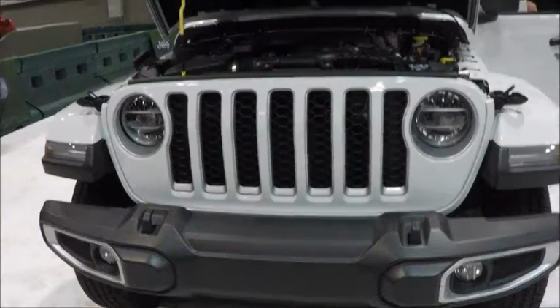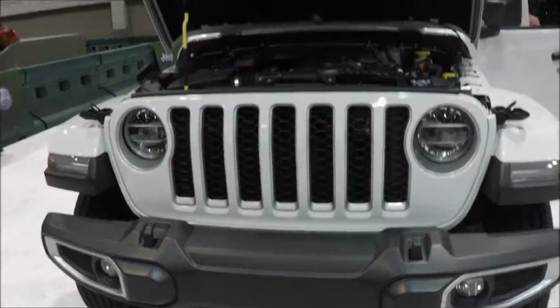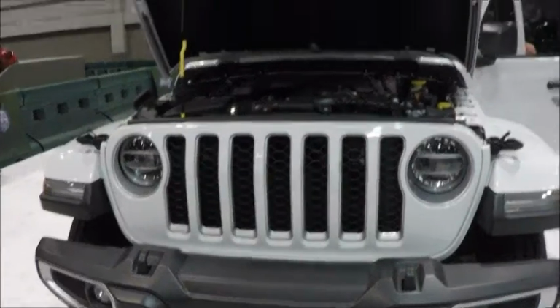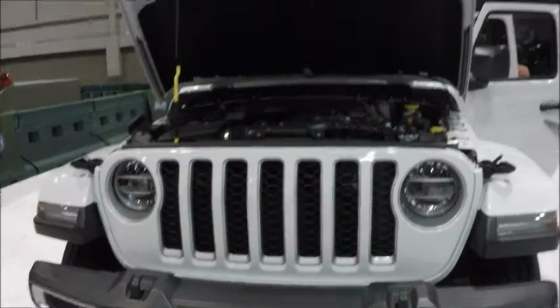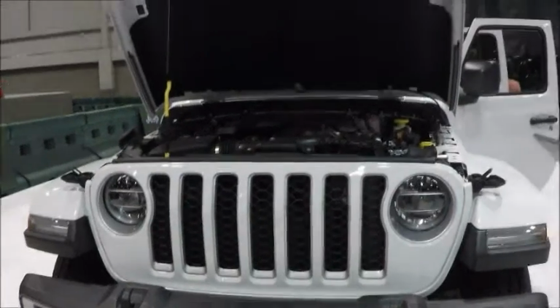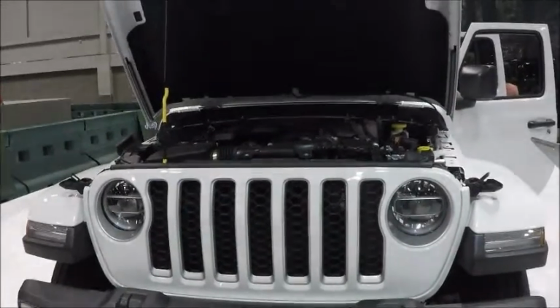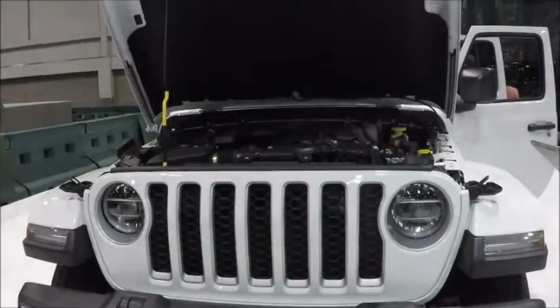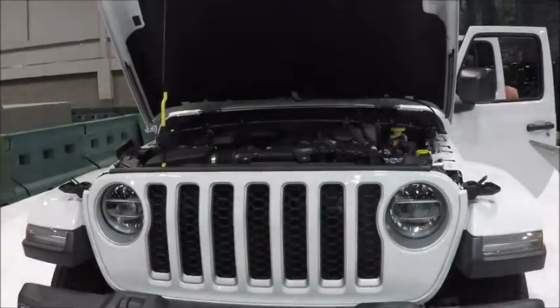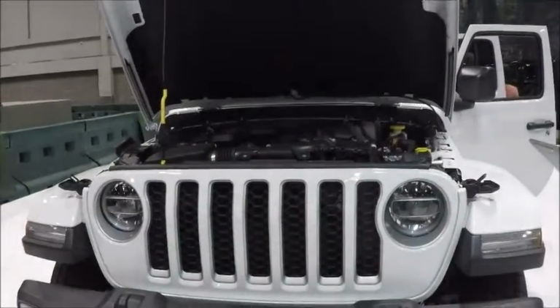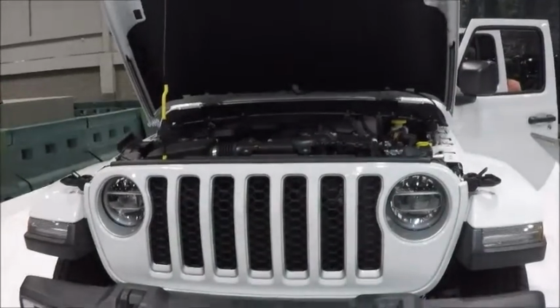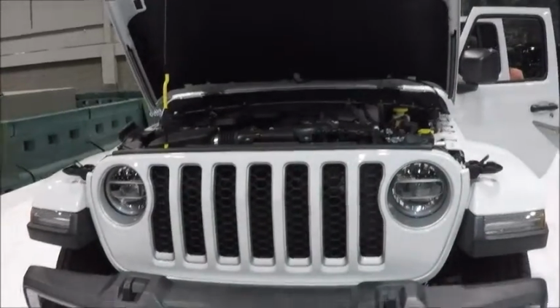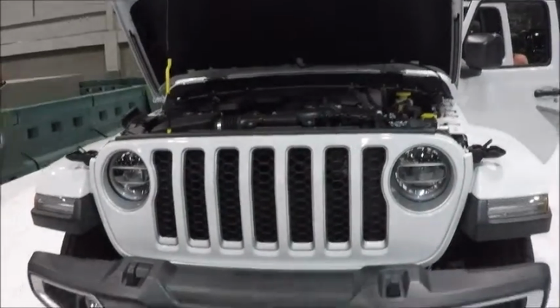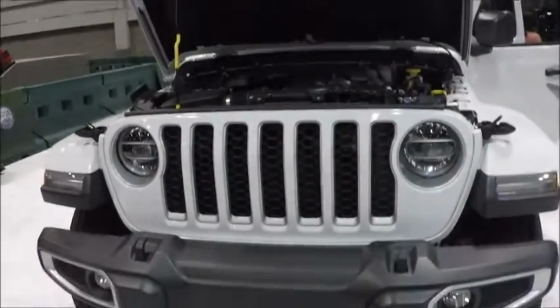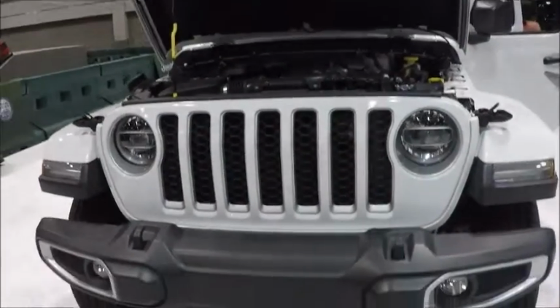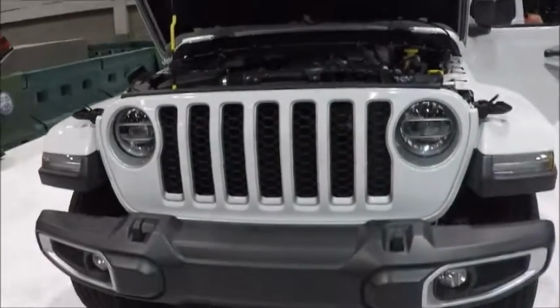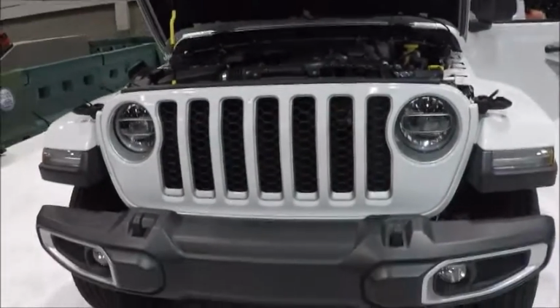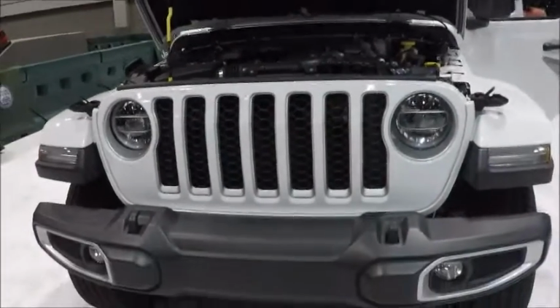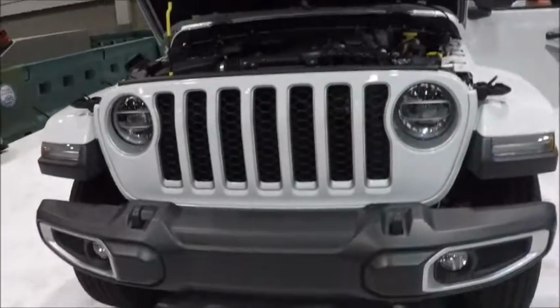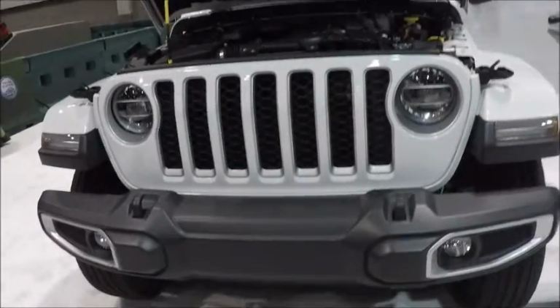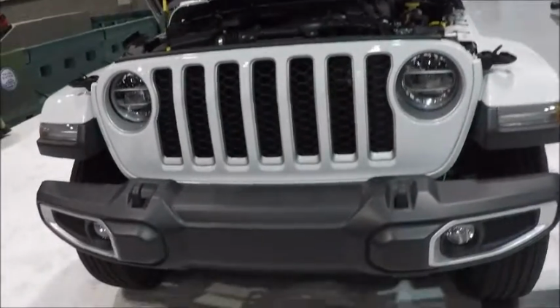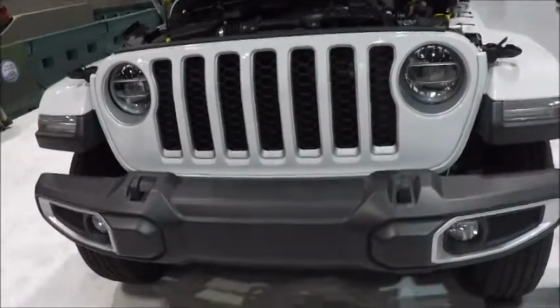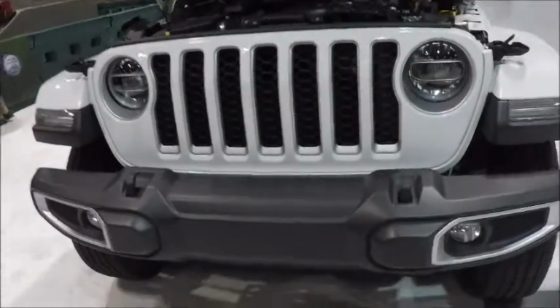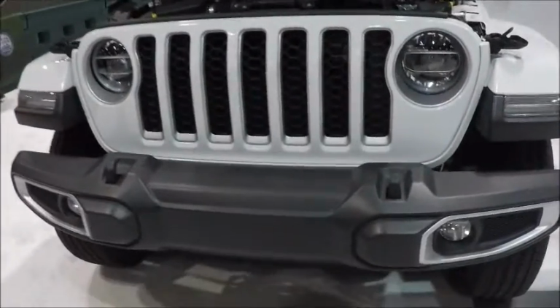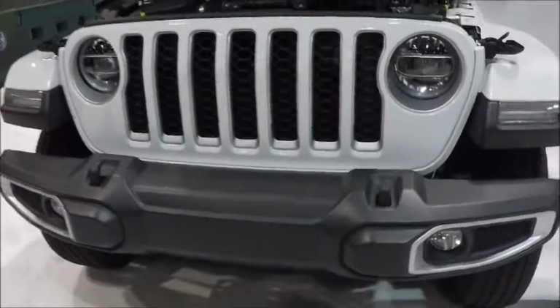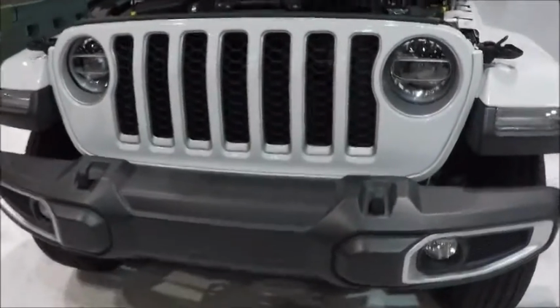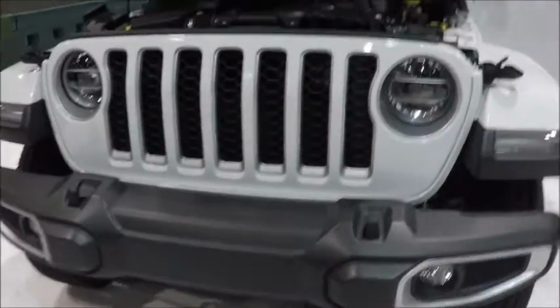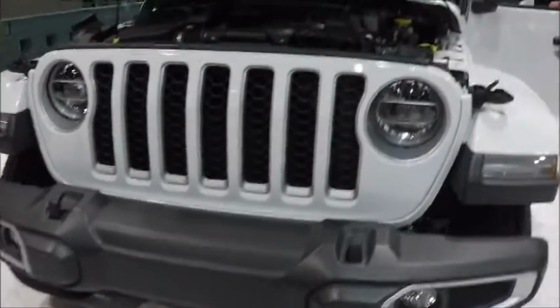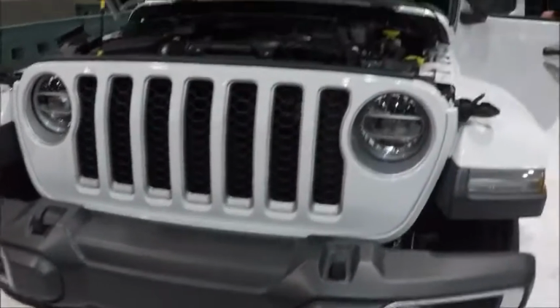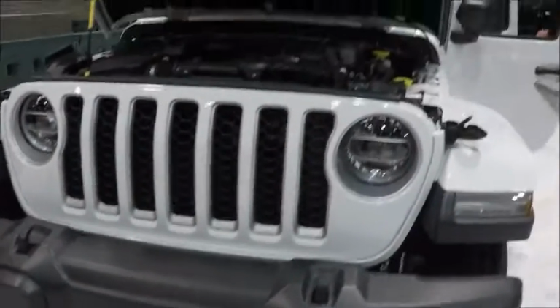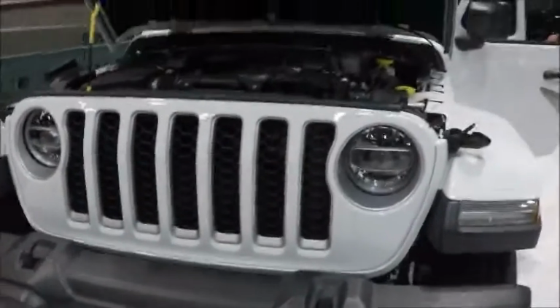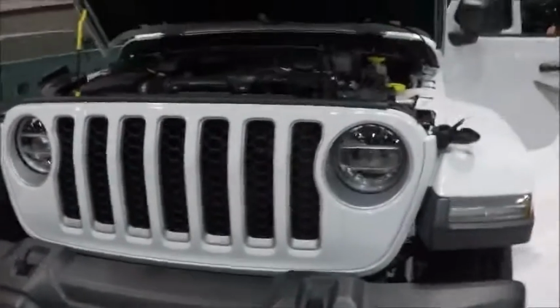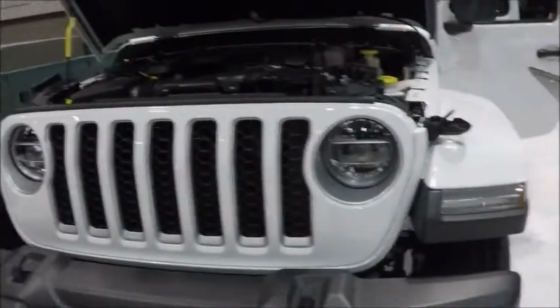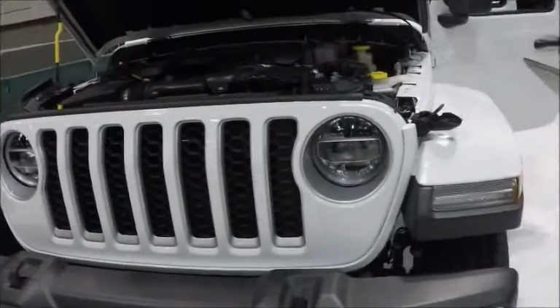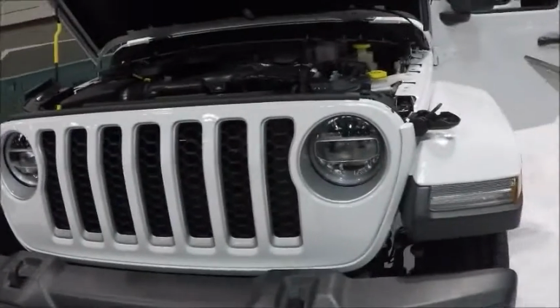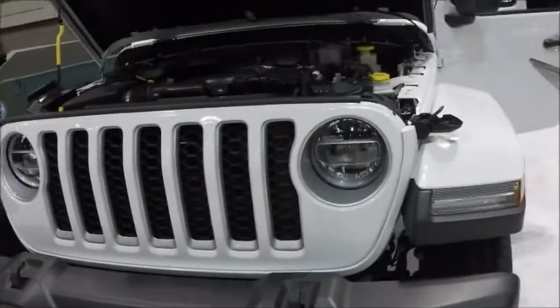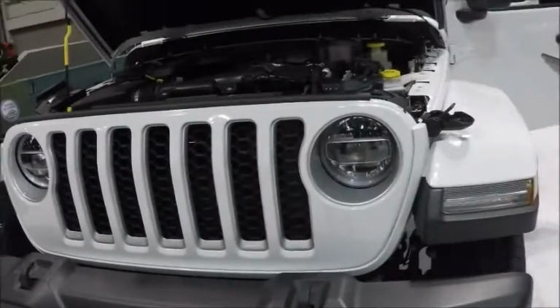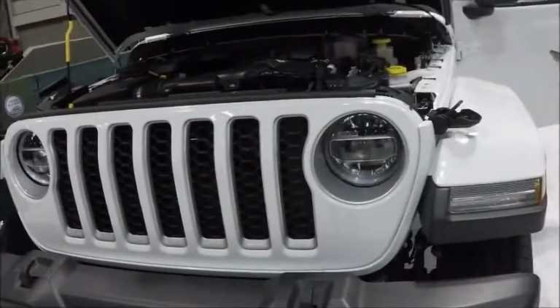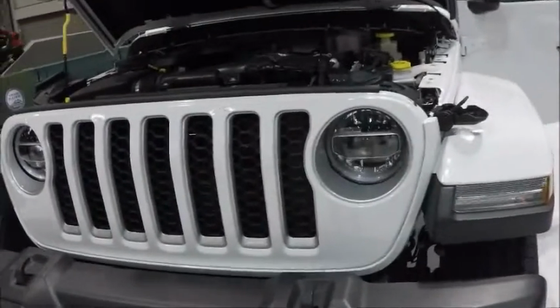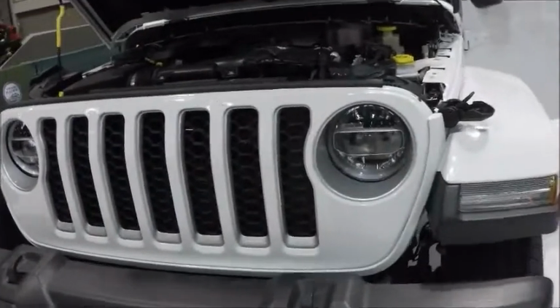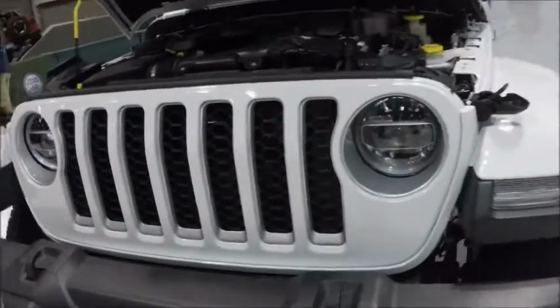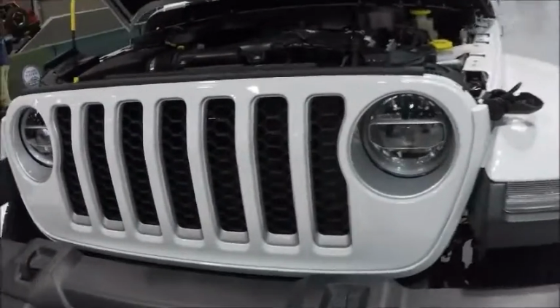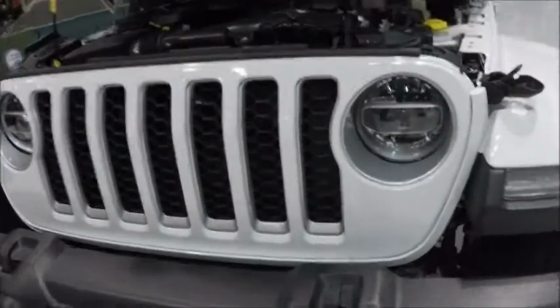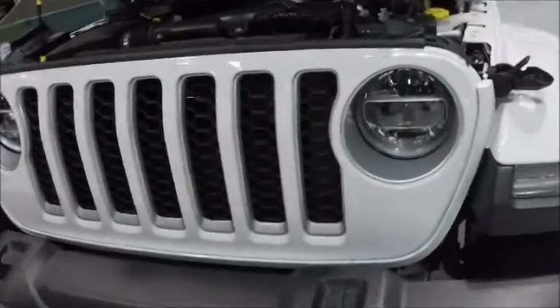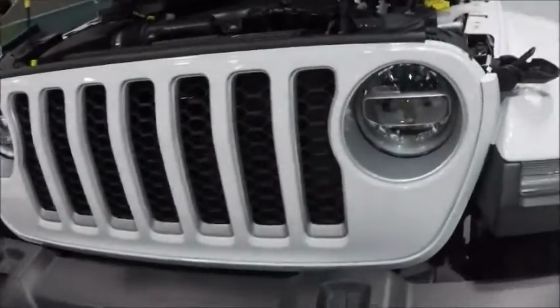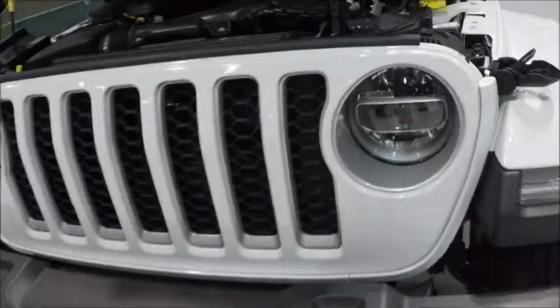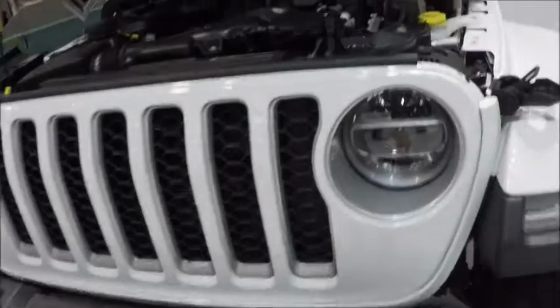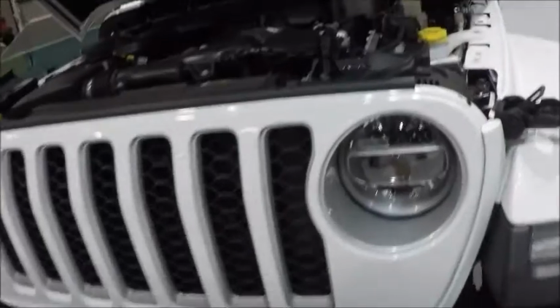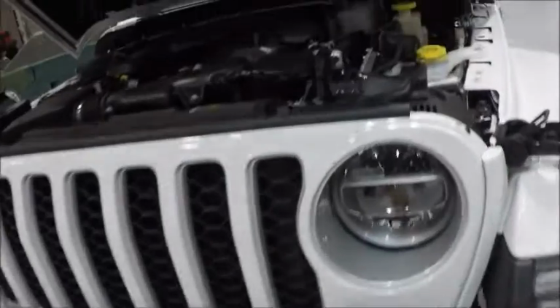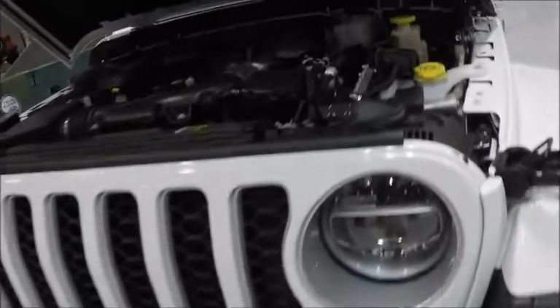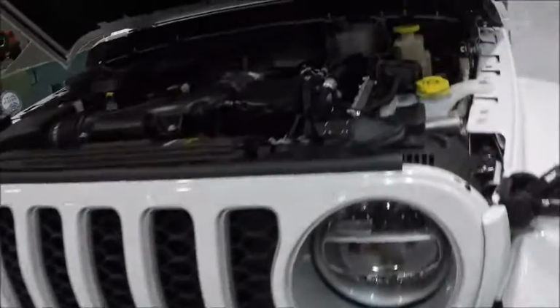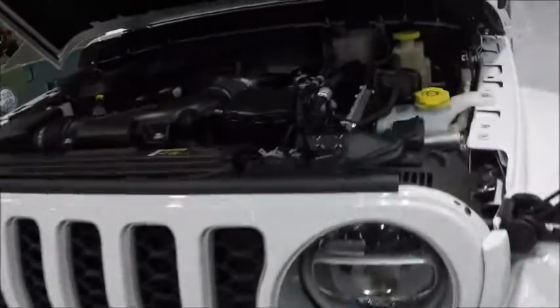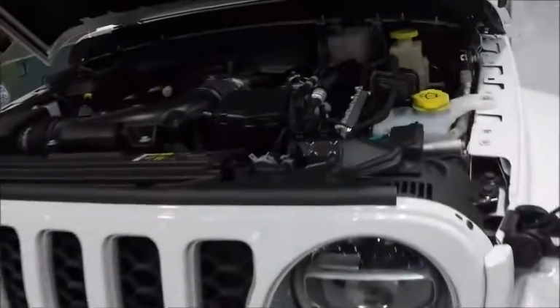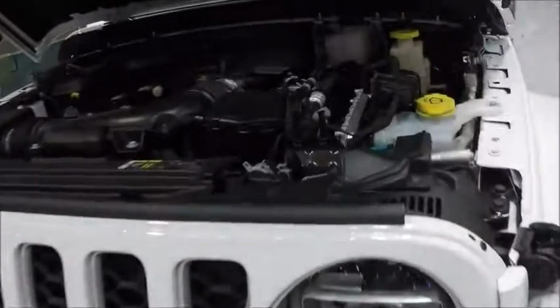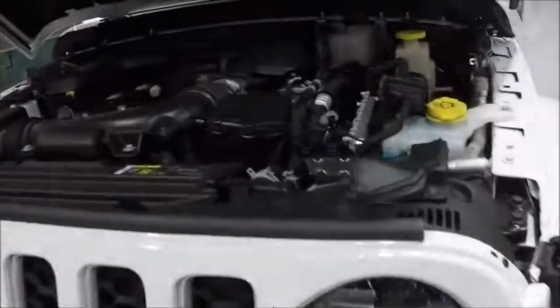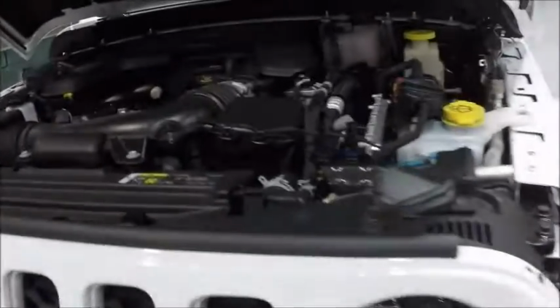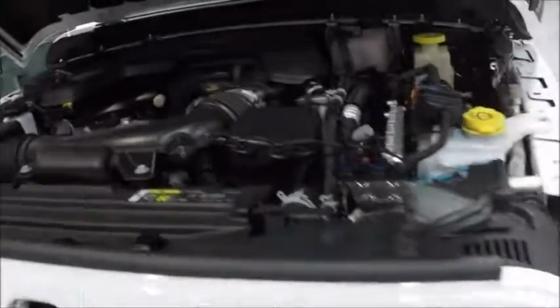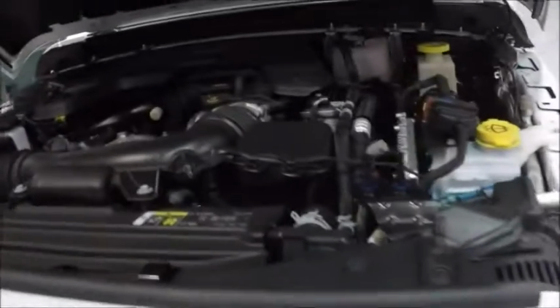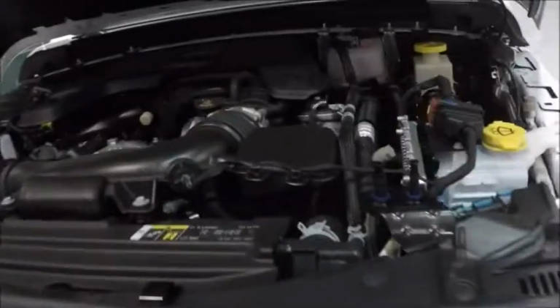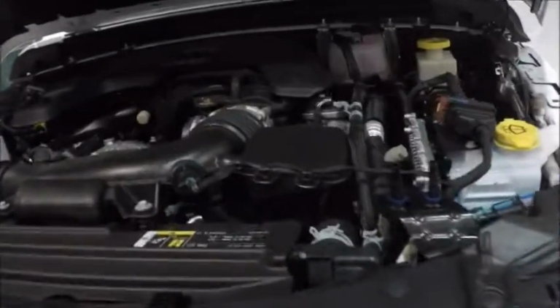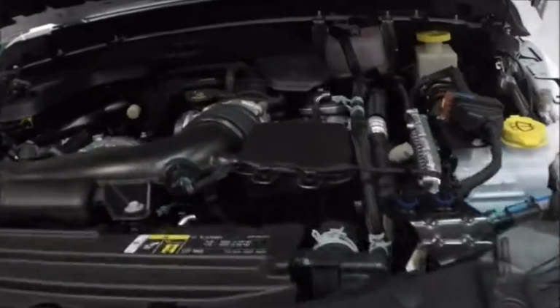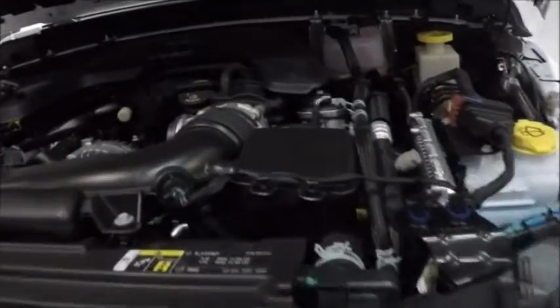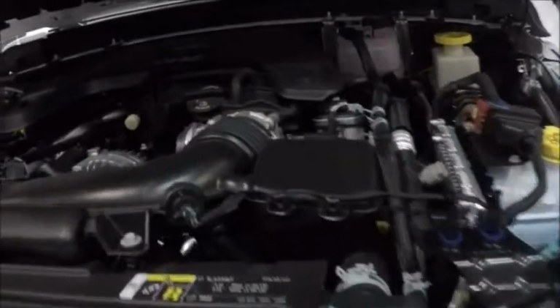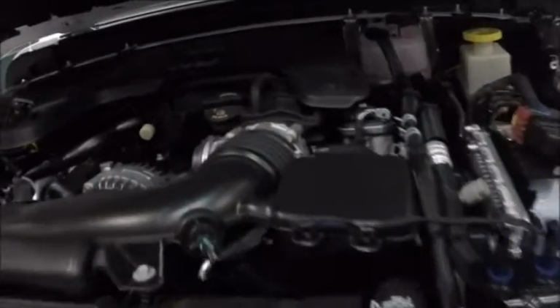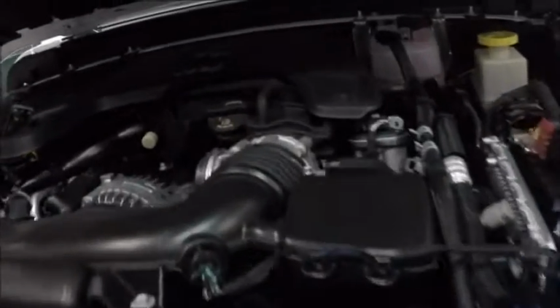This is at the Orlando Auto Show at the Convention Center, and this is a 2020 Jeep Gladiator.